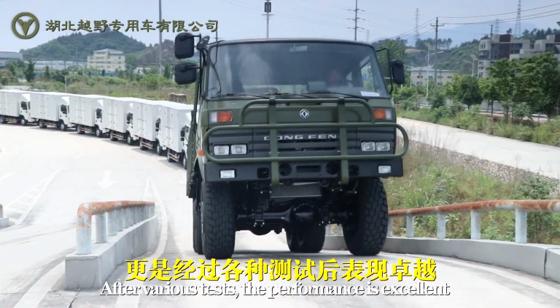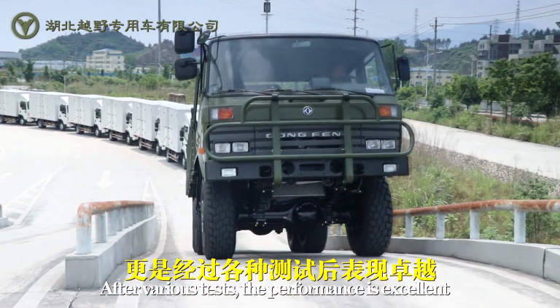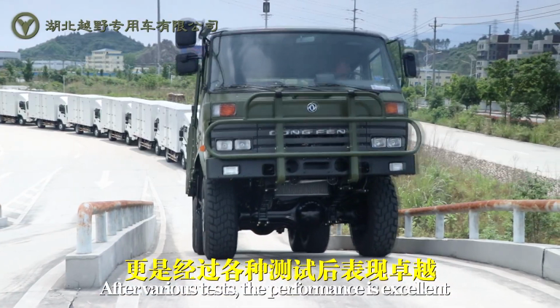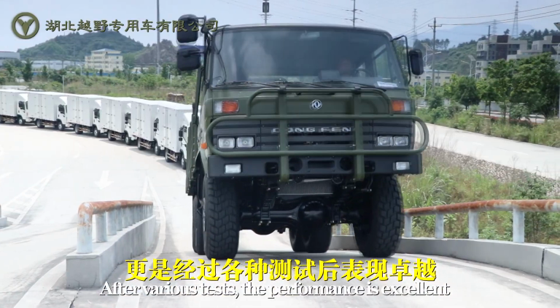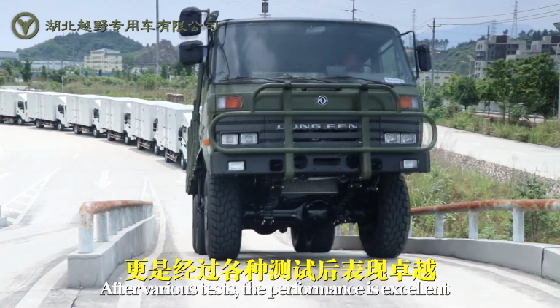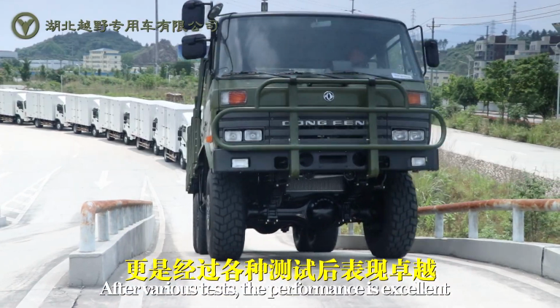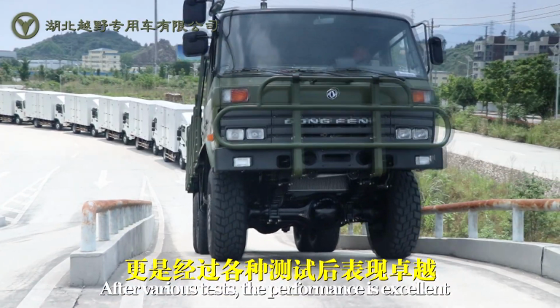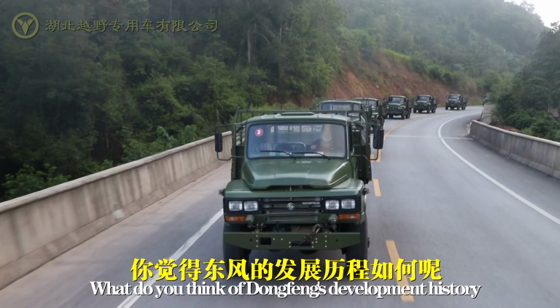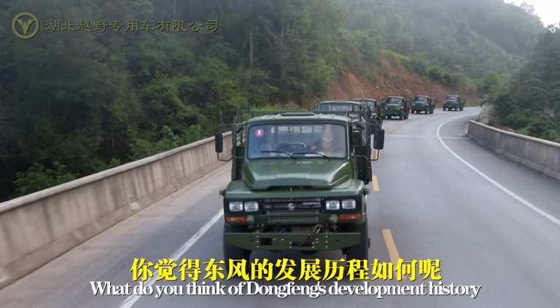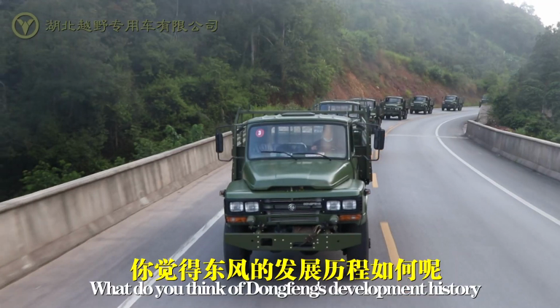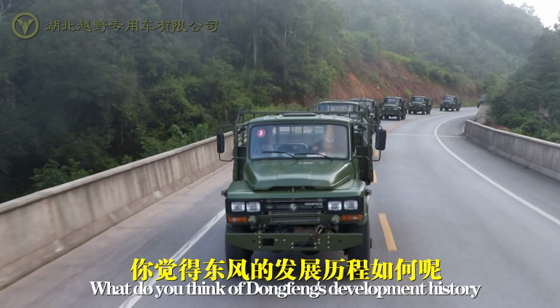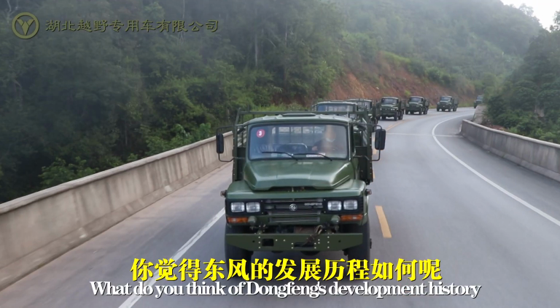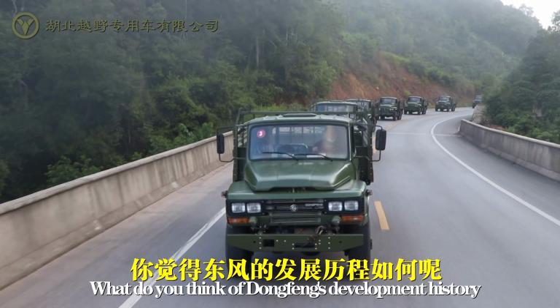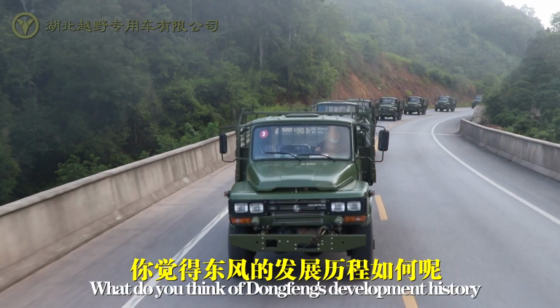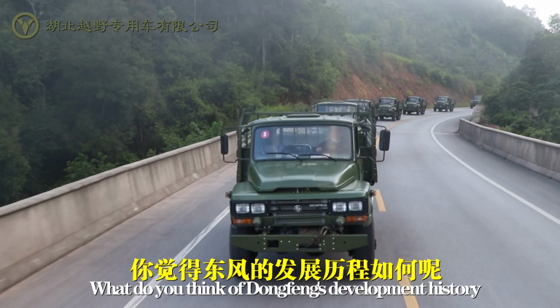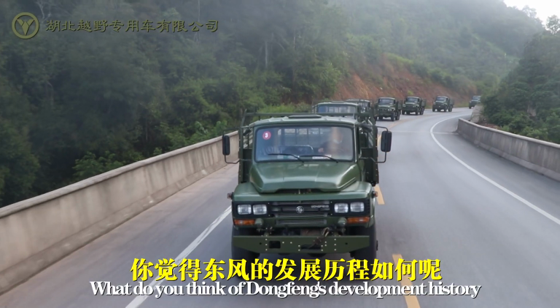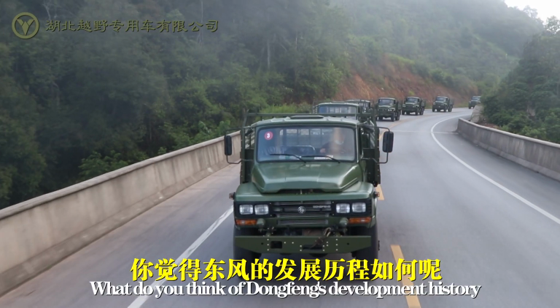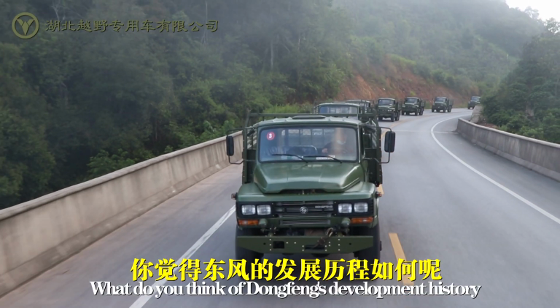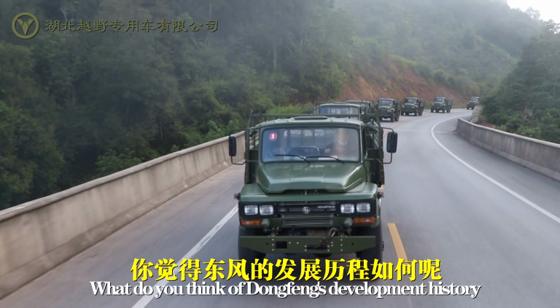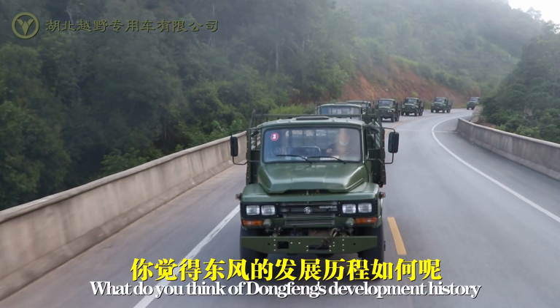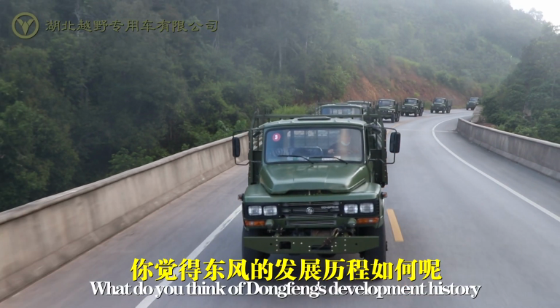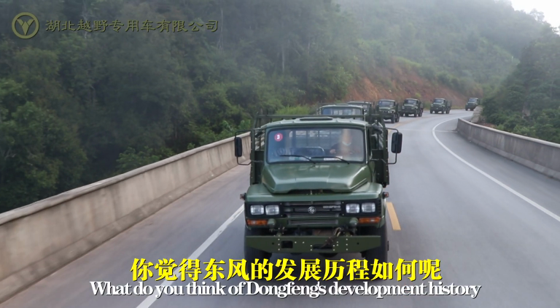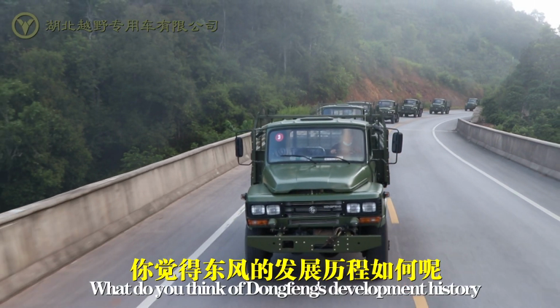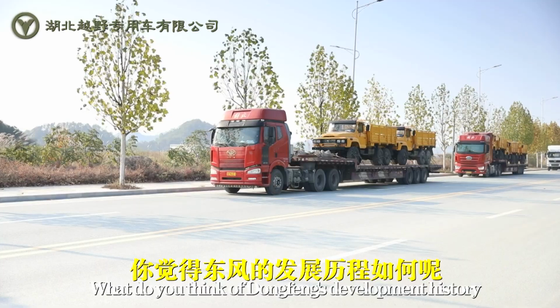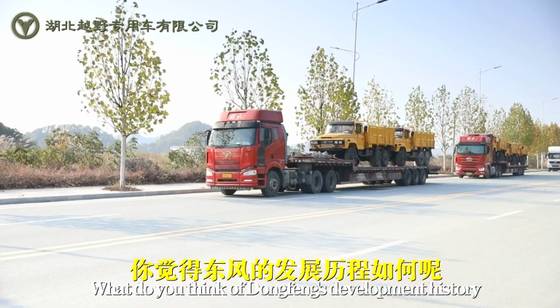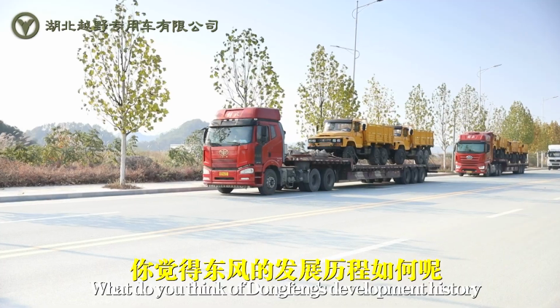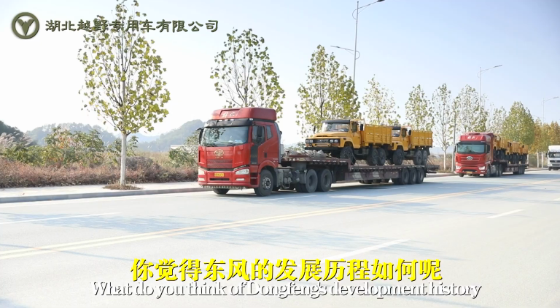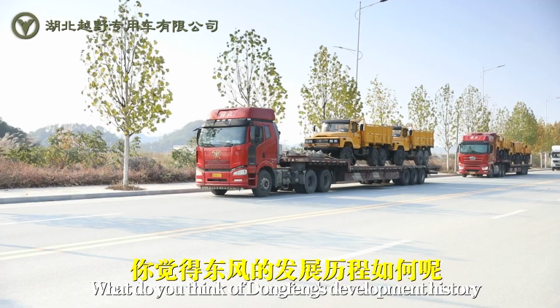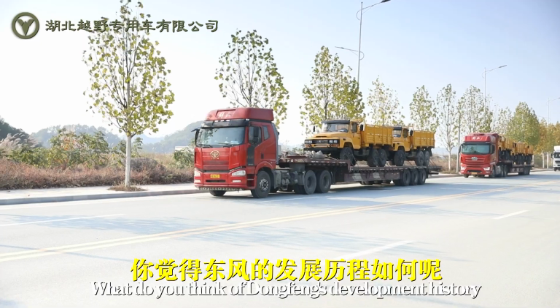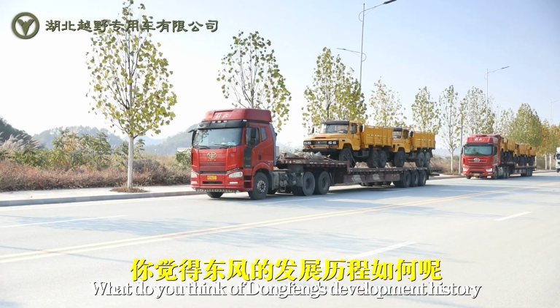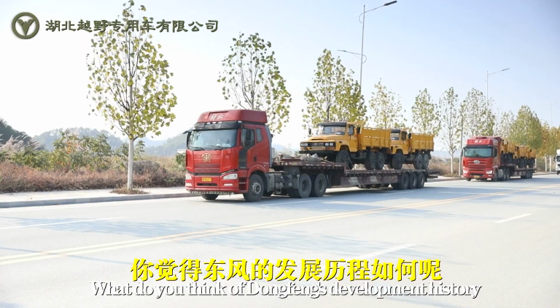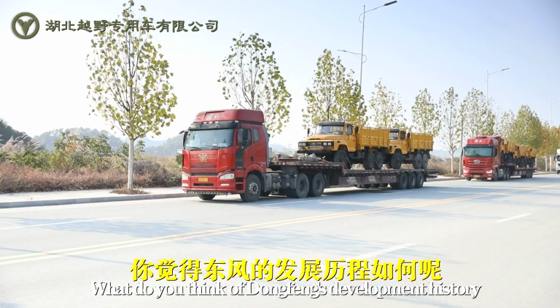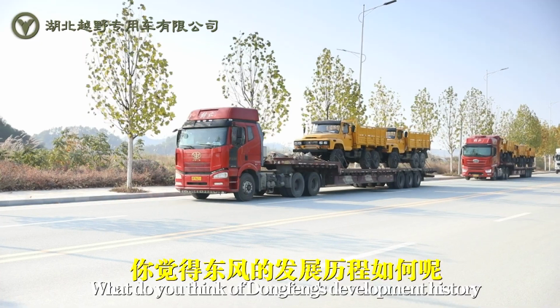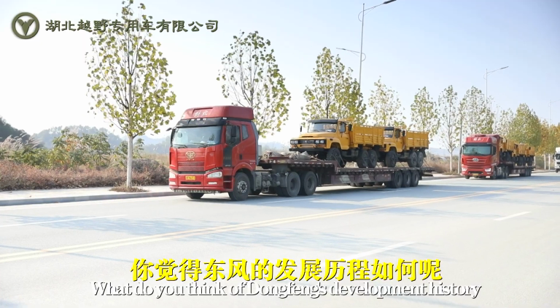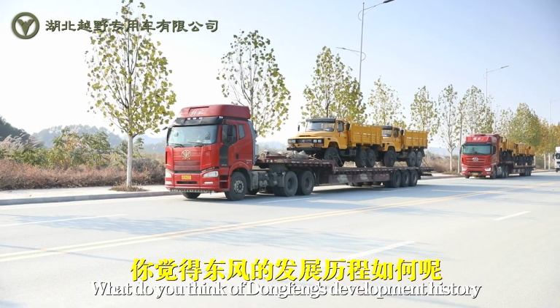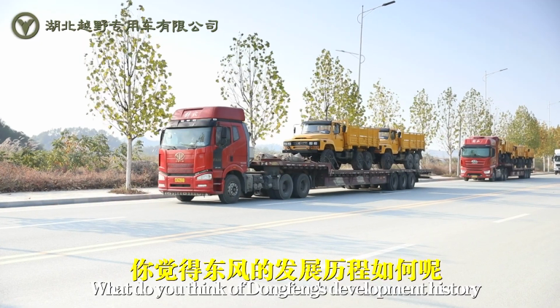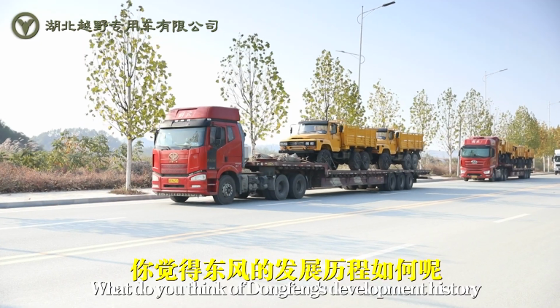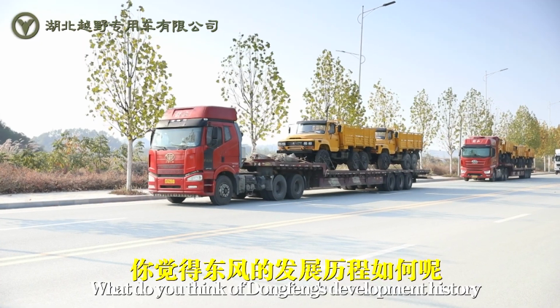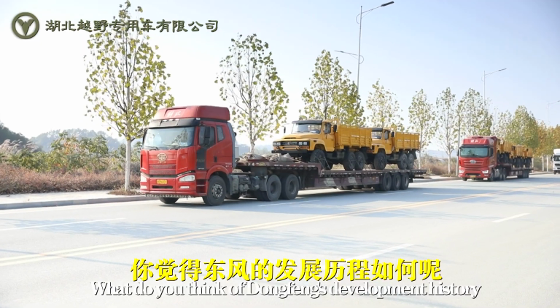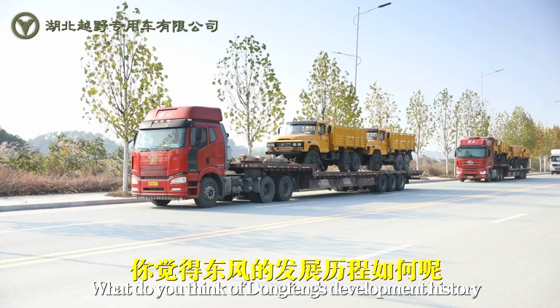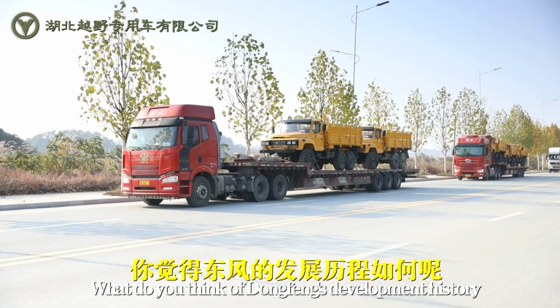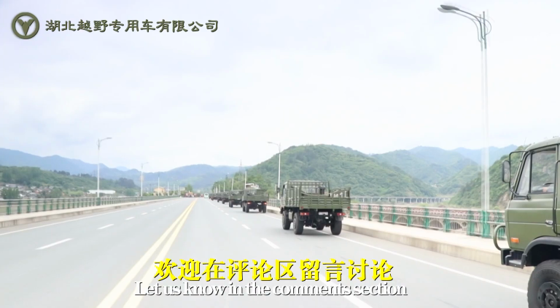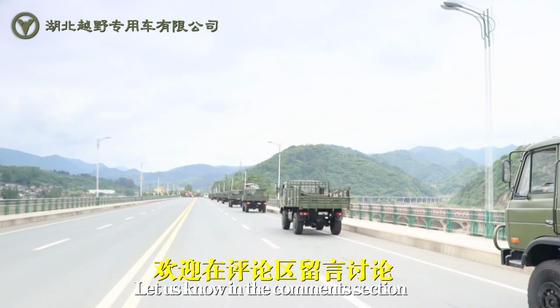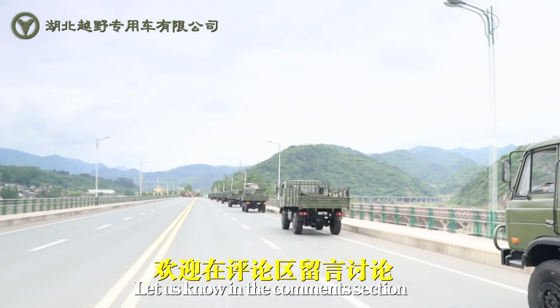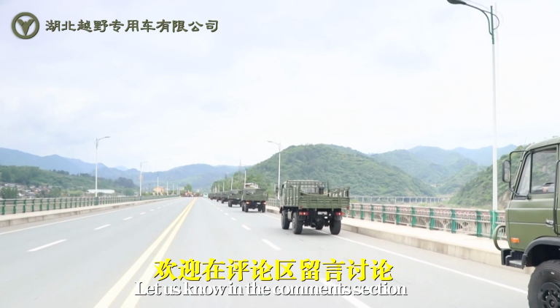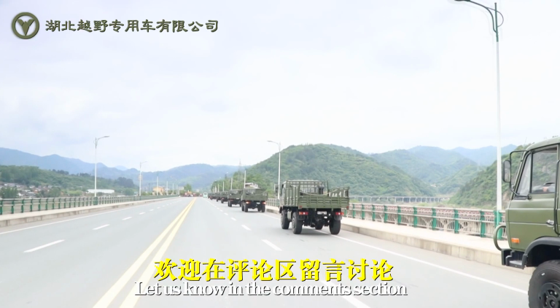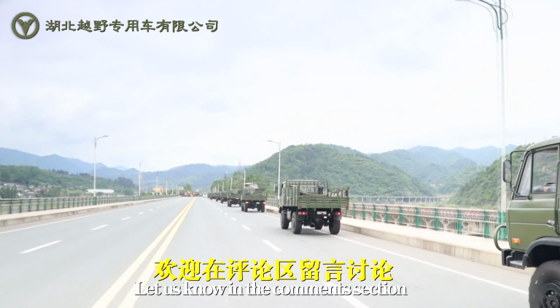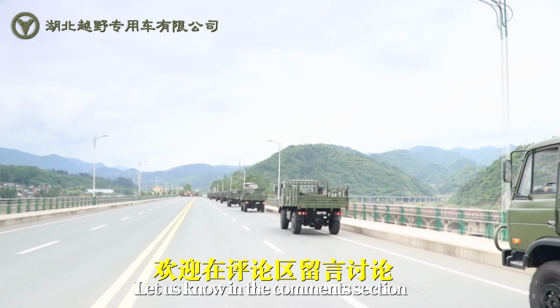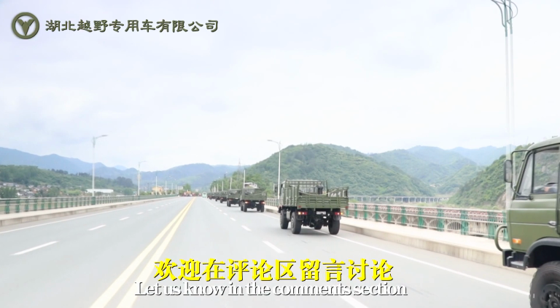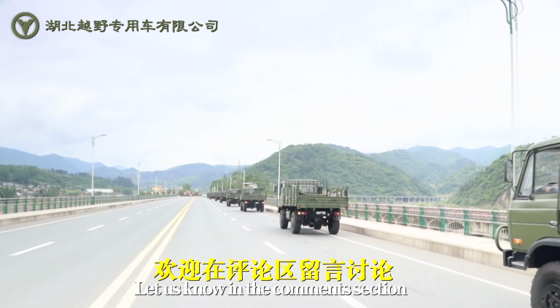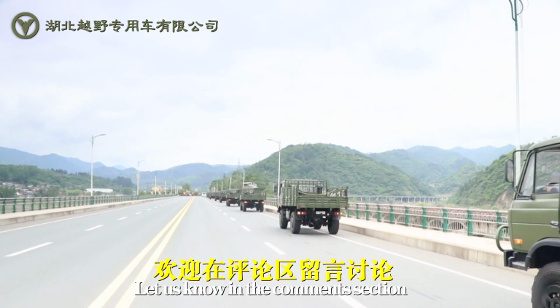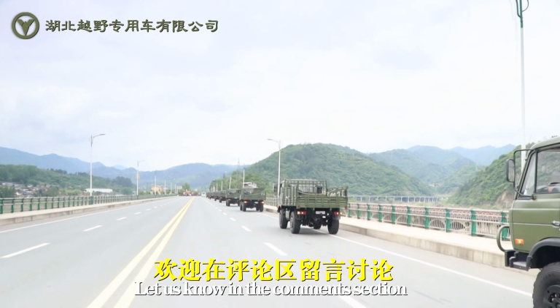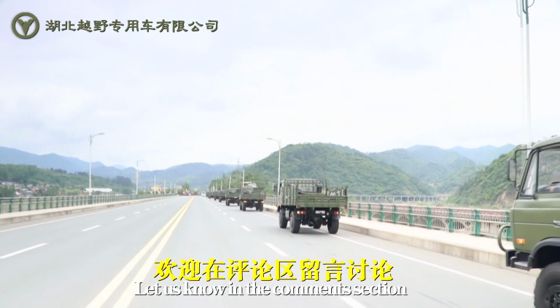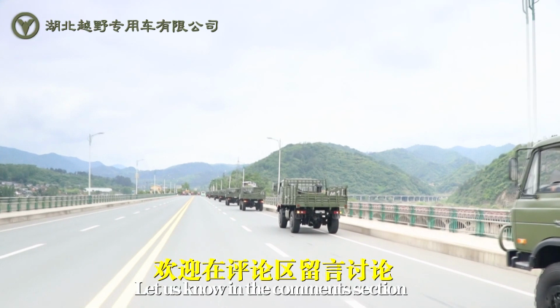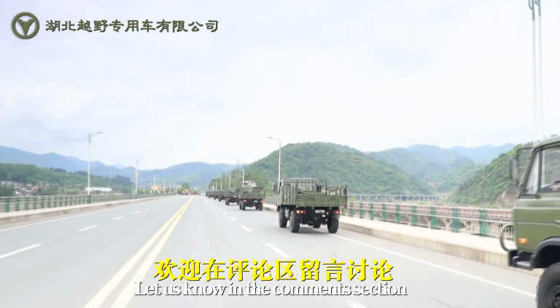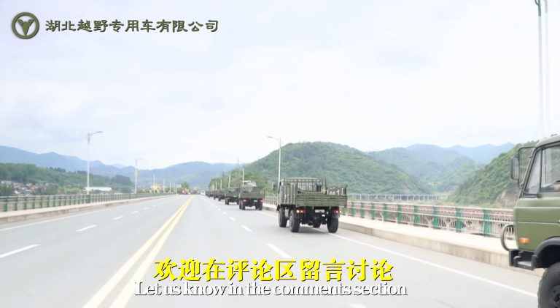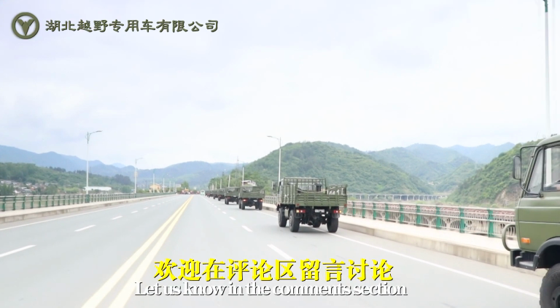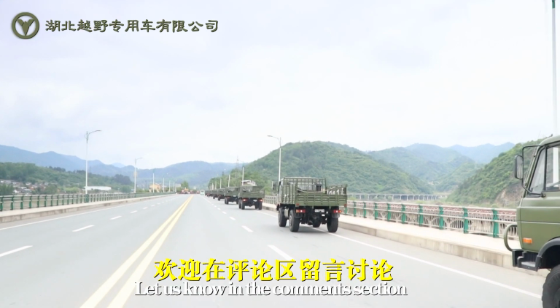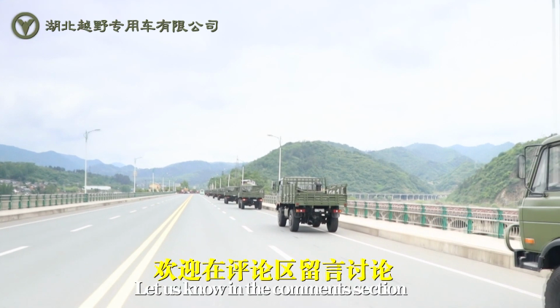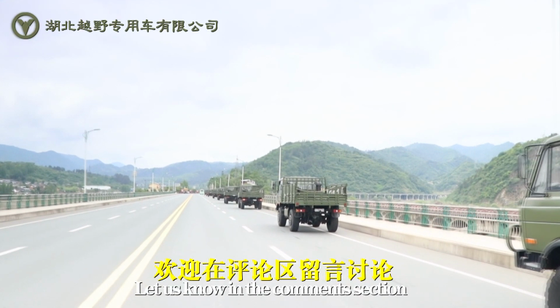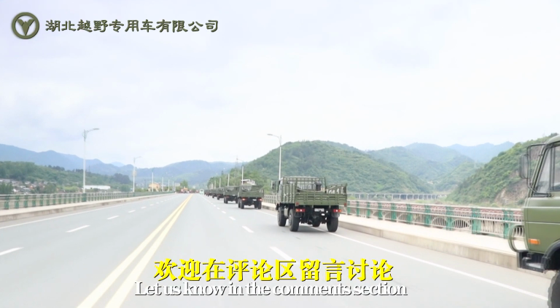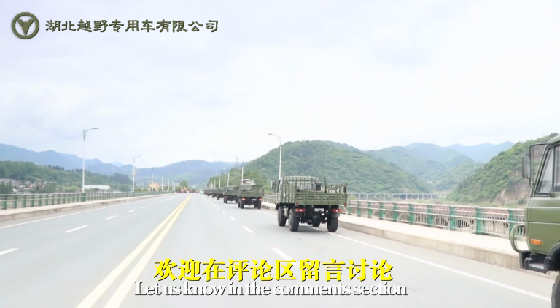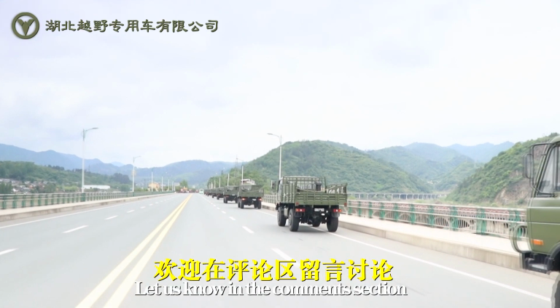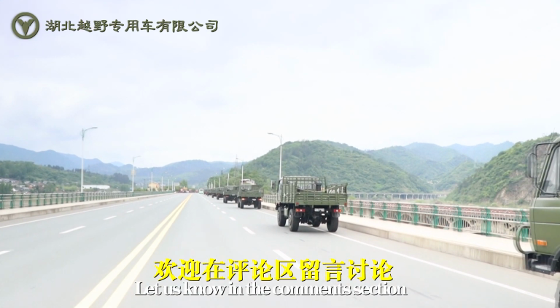What do you think of Dongfeng's development history? Let us know in the comment section.